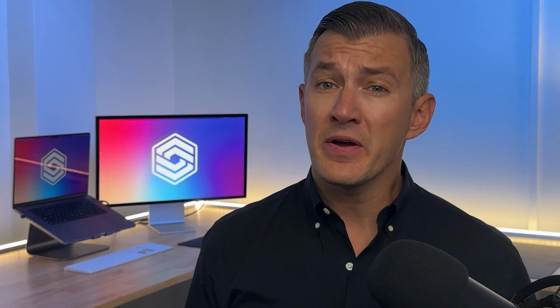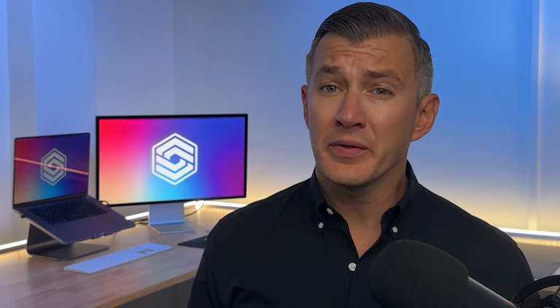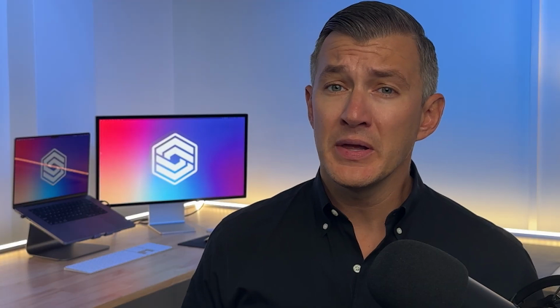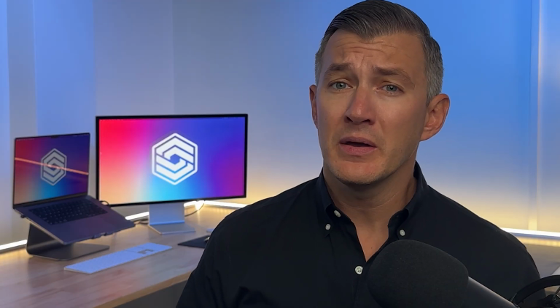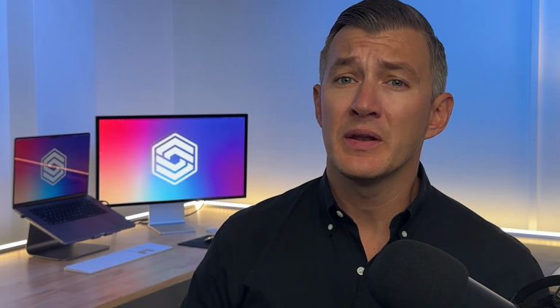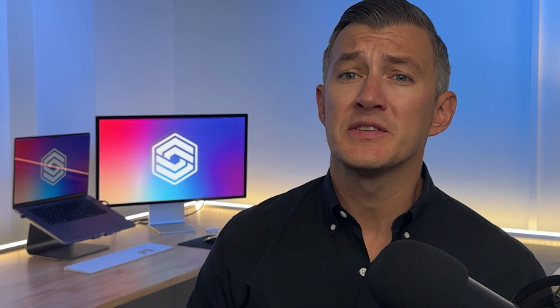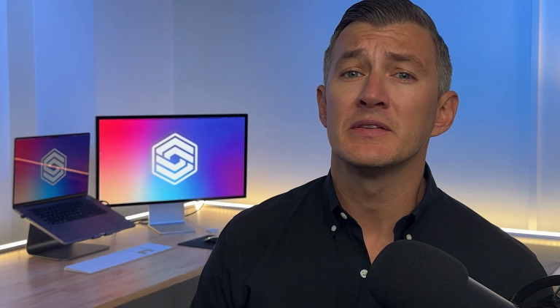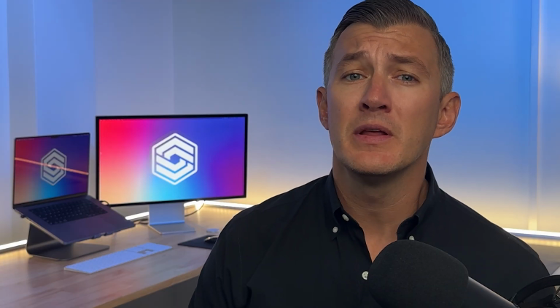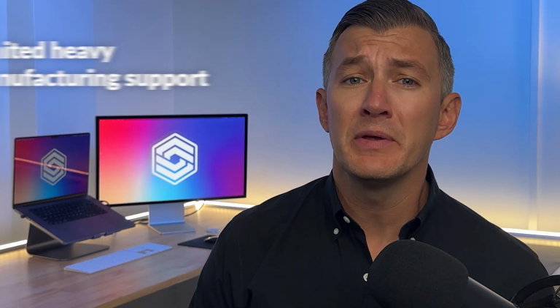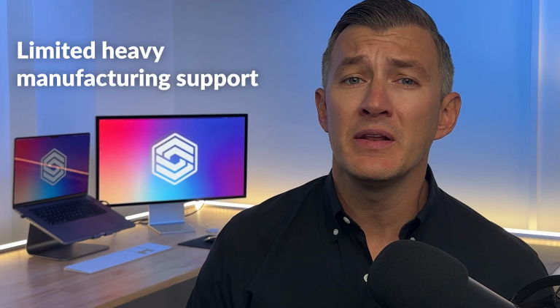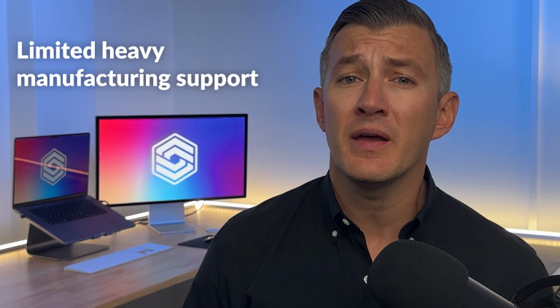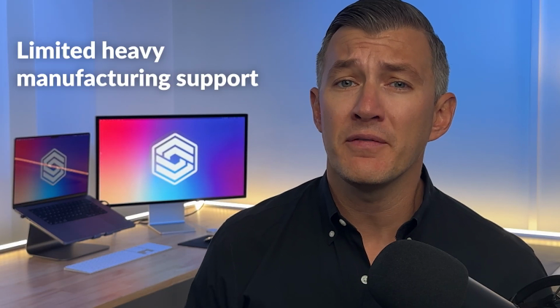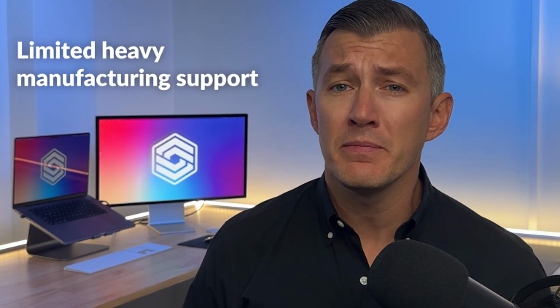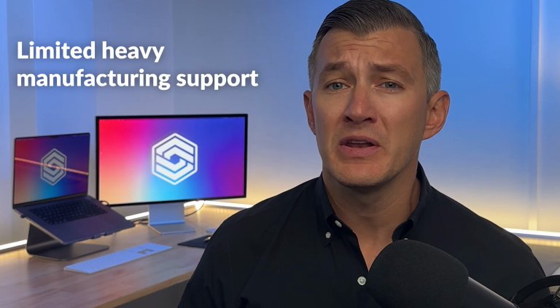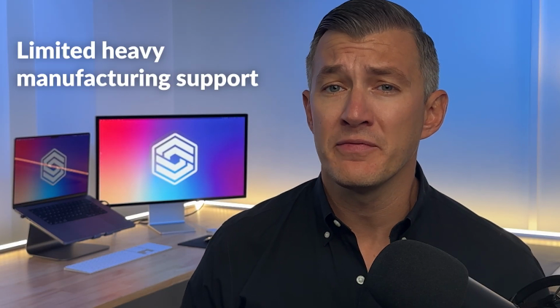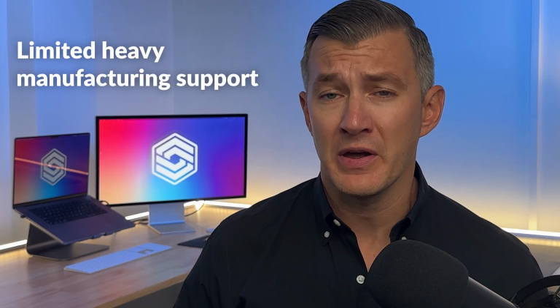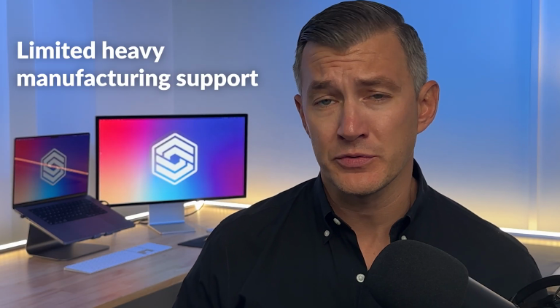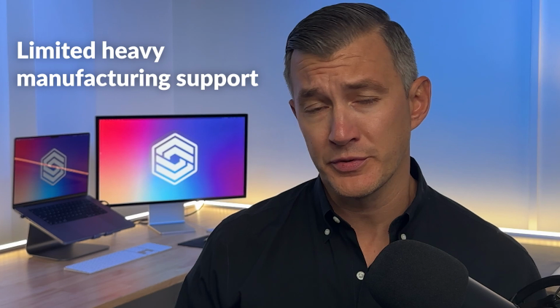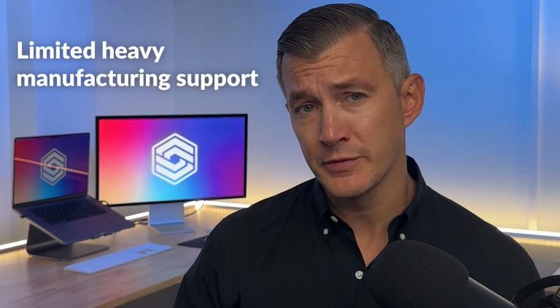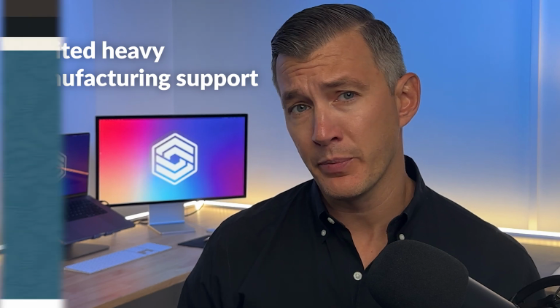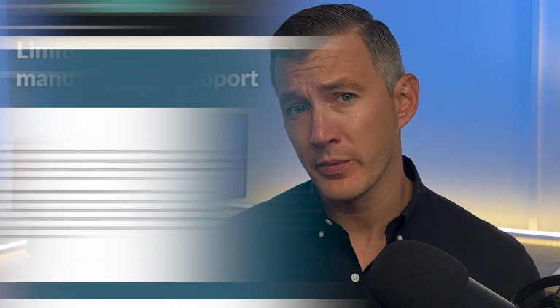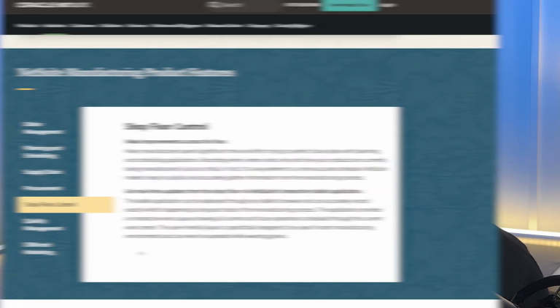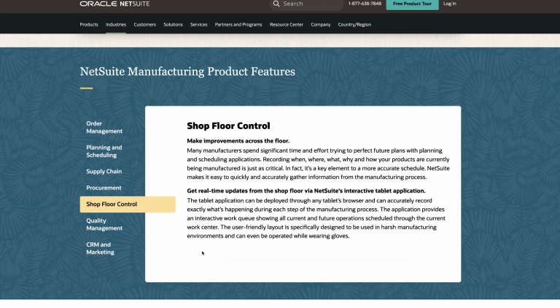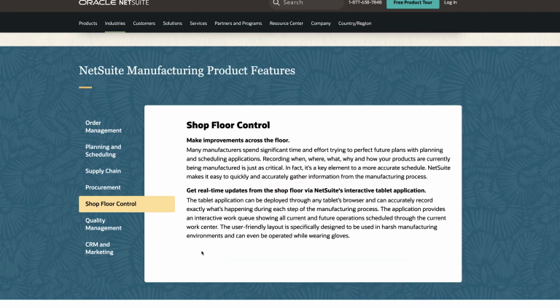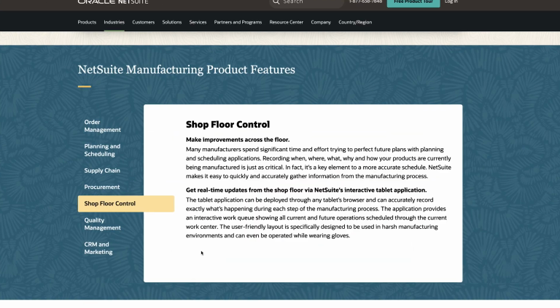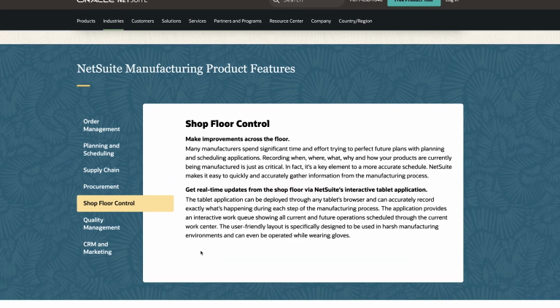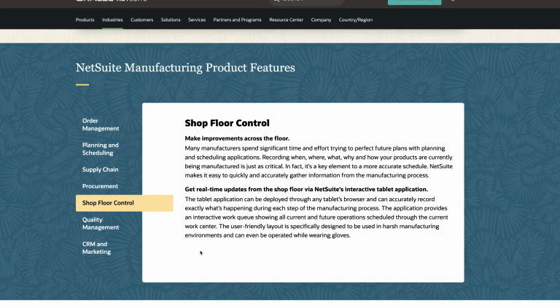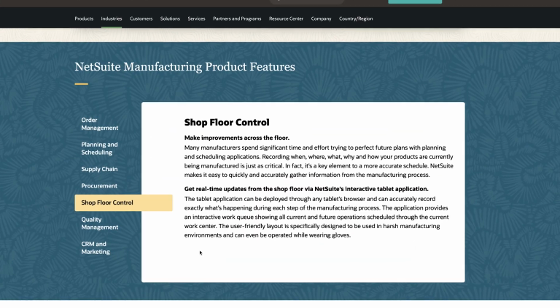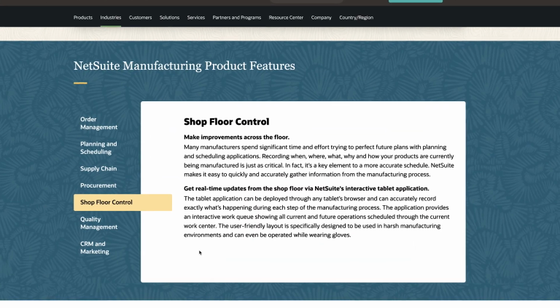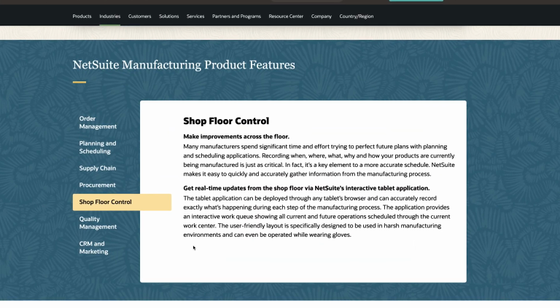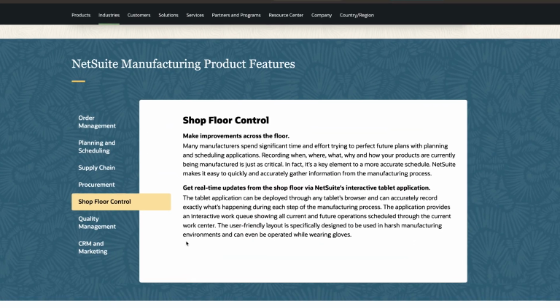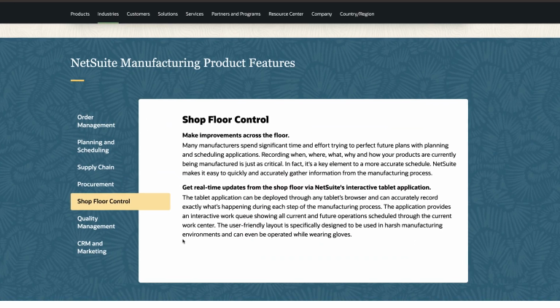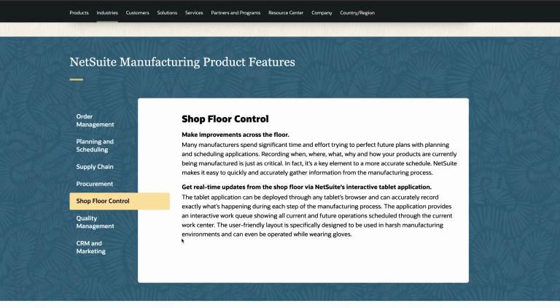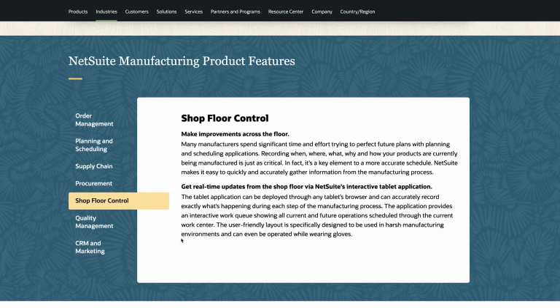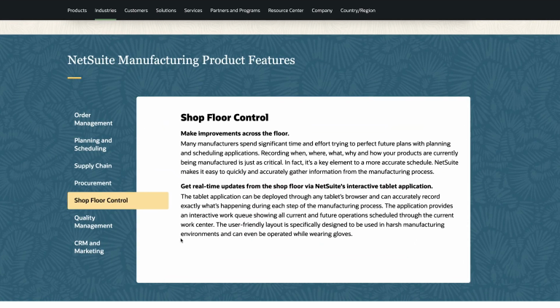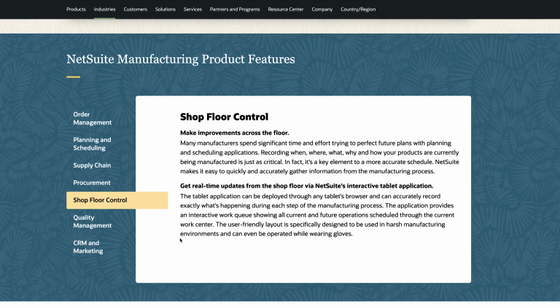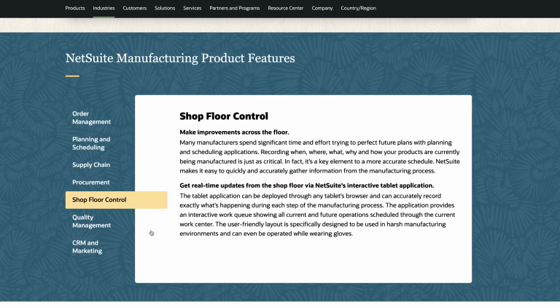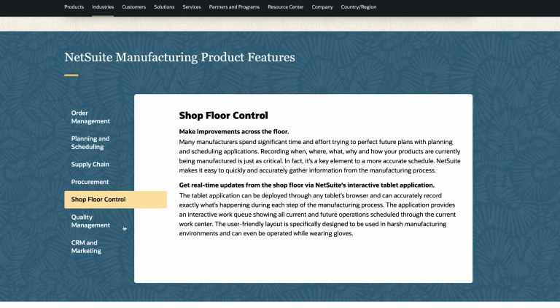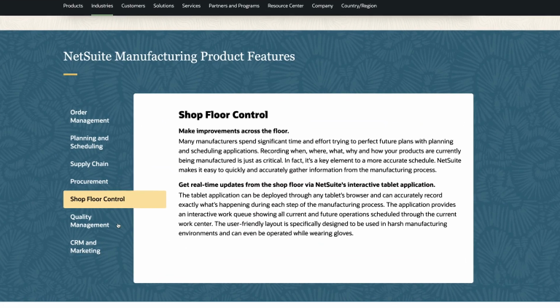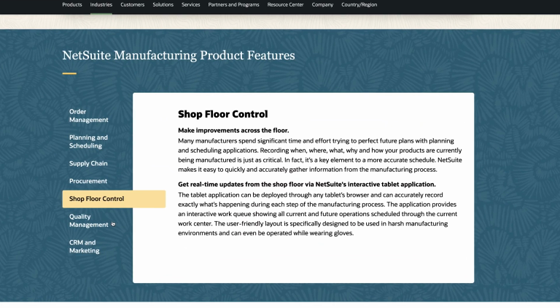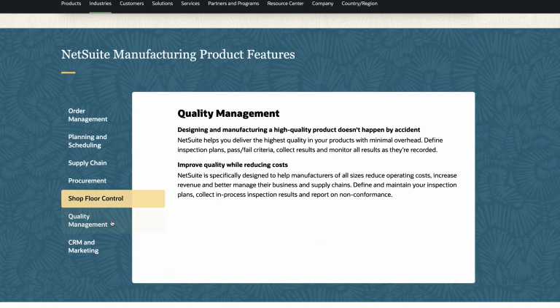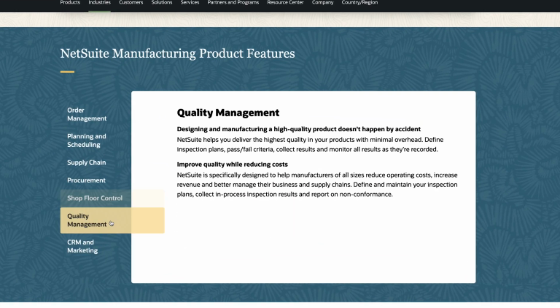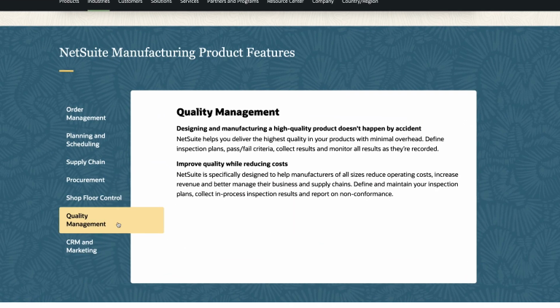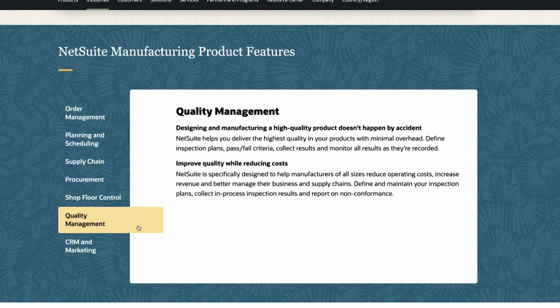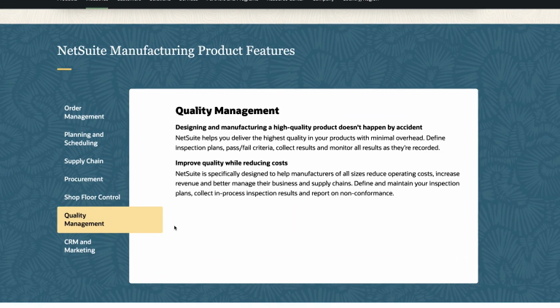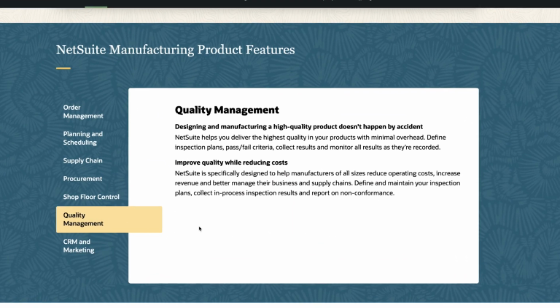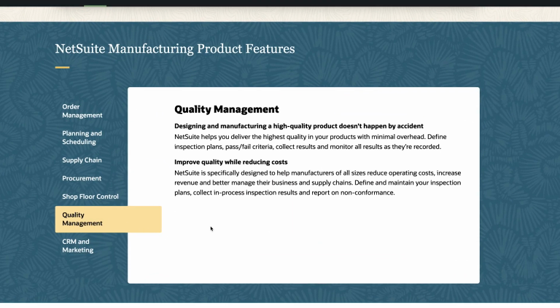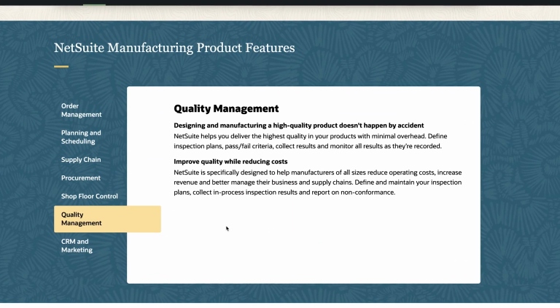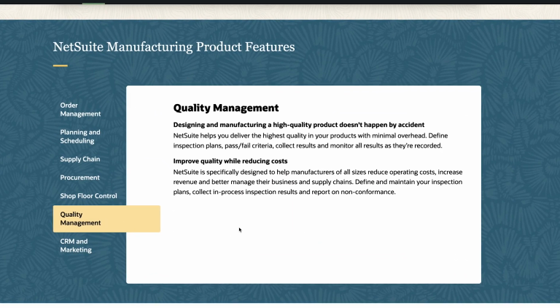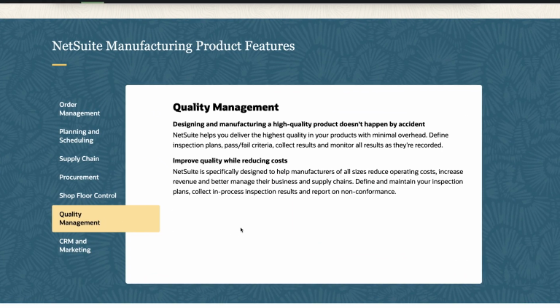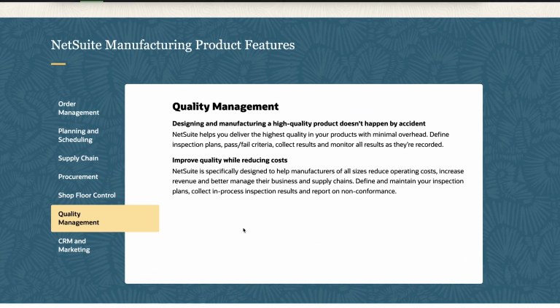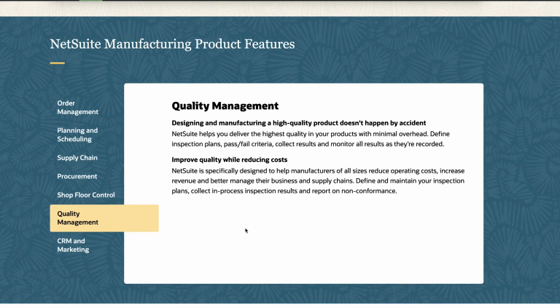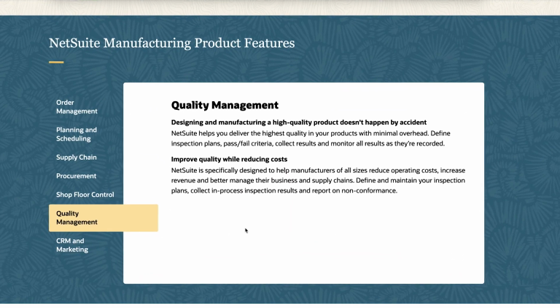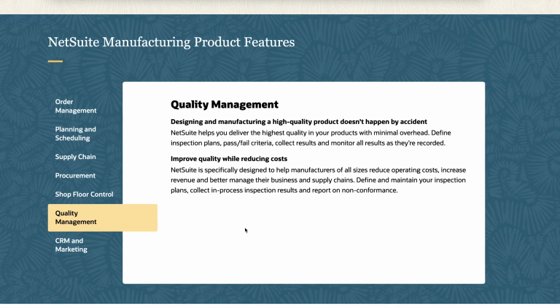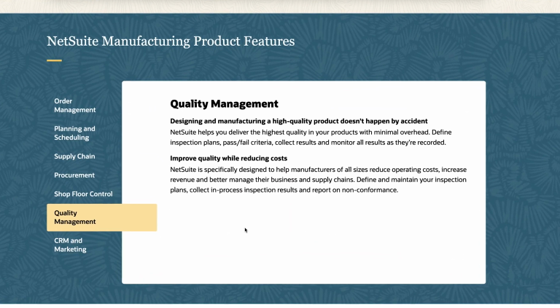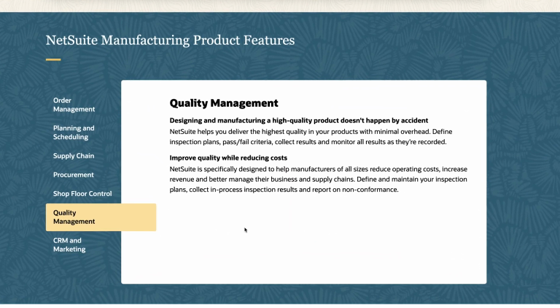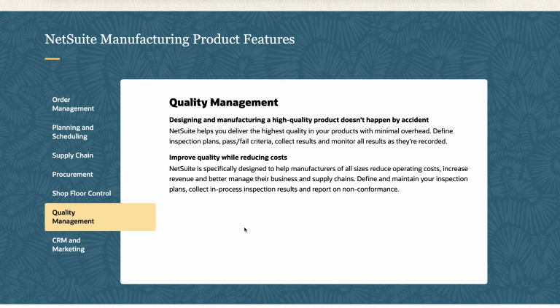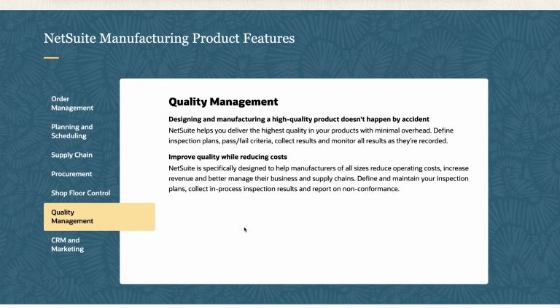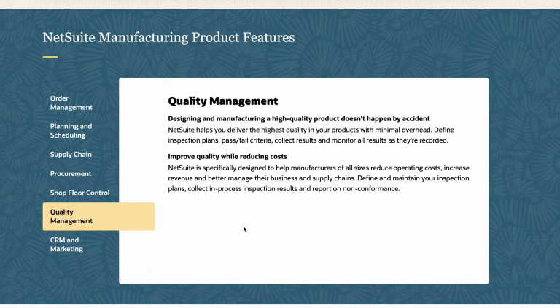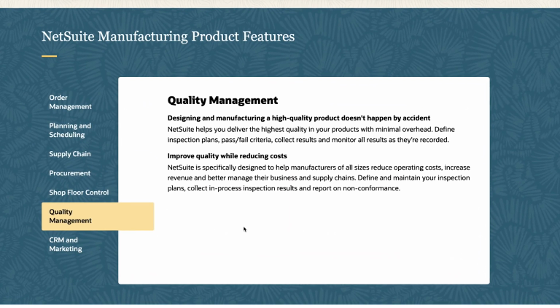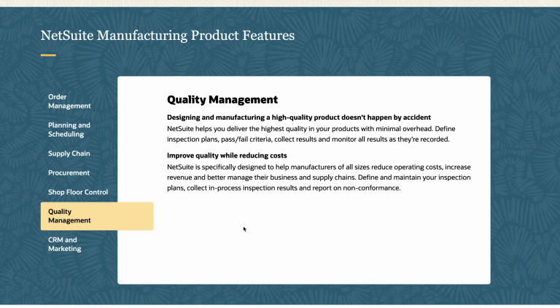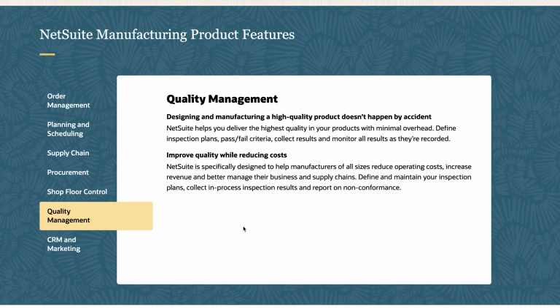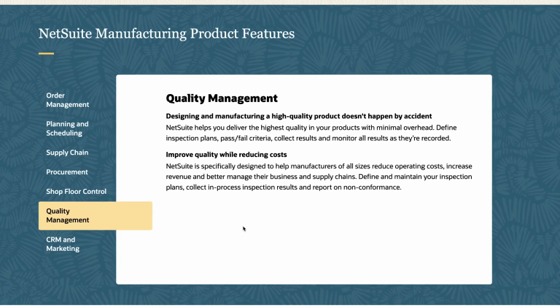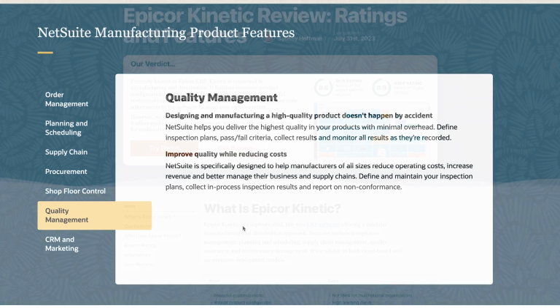Finally, NetSuite has limited heavy manufacturing support. While it can handle light manufacturing, it falls short in areas like complex bill of materials. Epicor Kinetic, by contrast, offers a product configurator and advanced planning and scheduling for engineer-to-order operations.